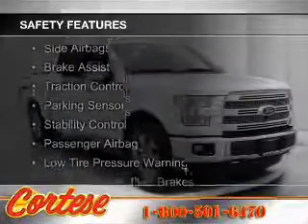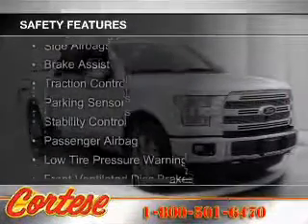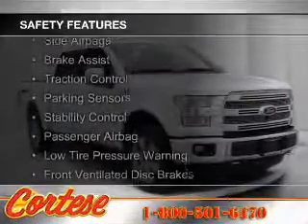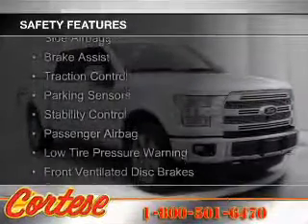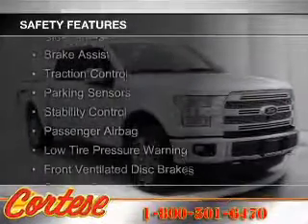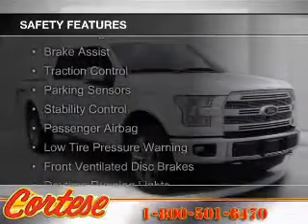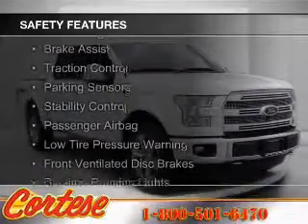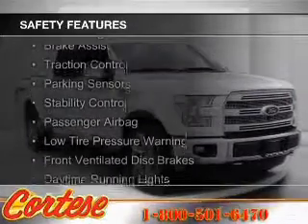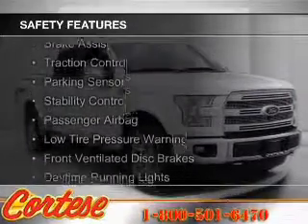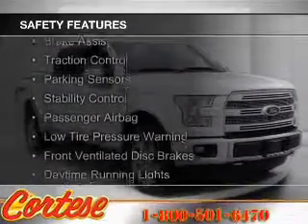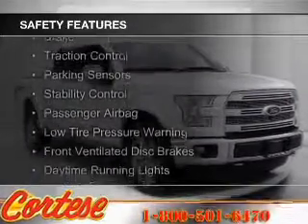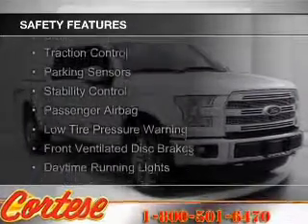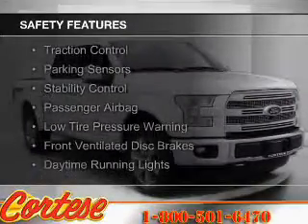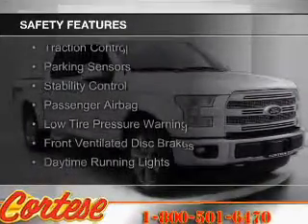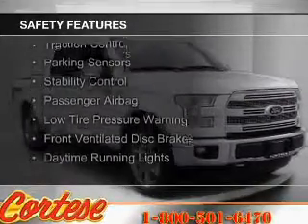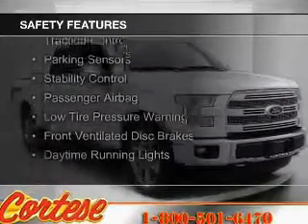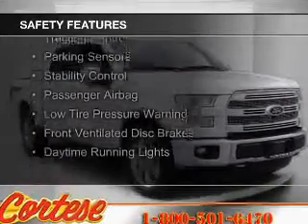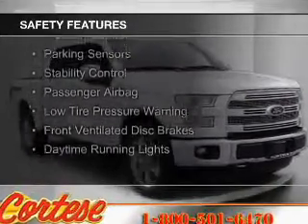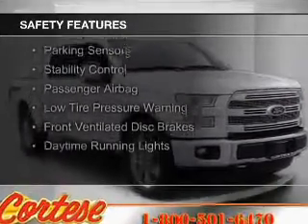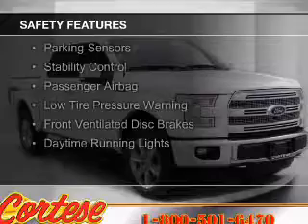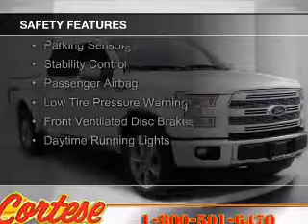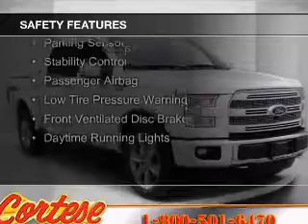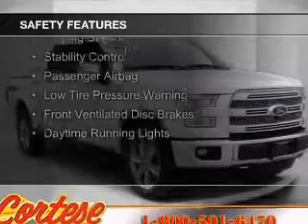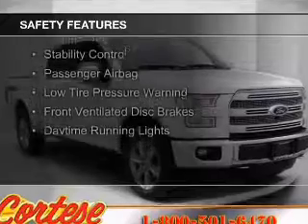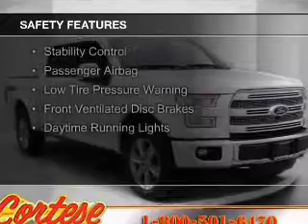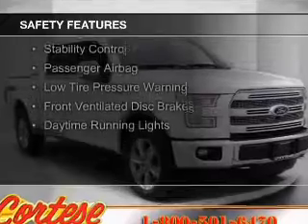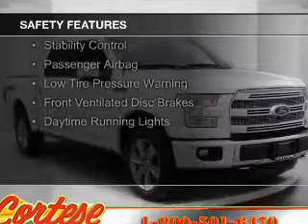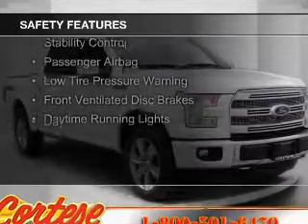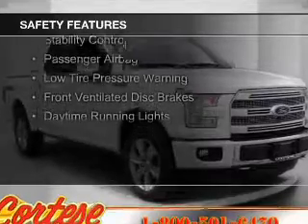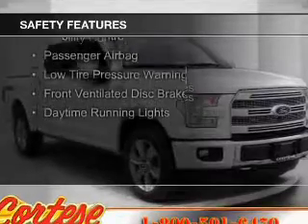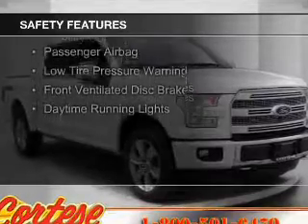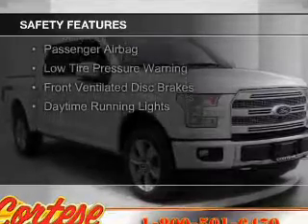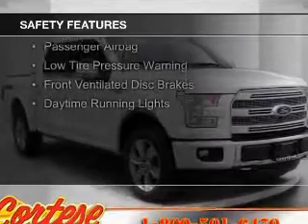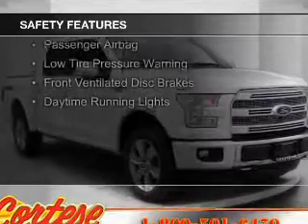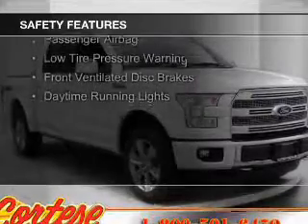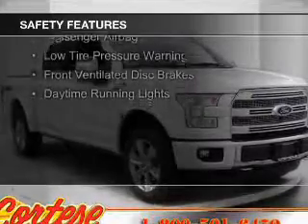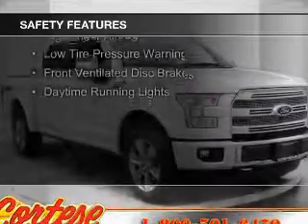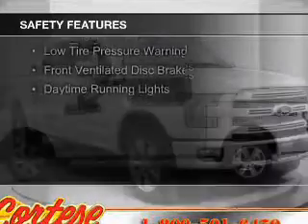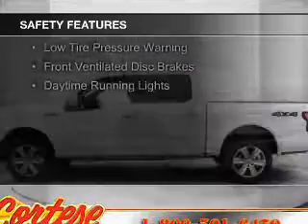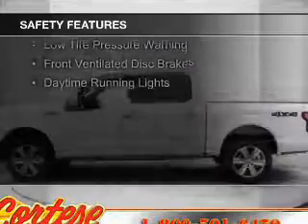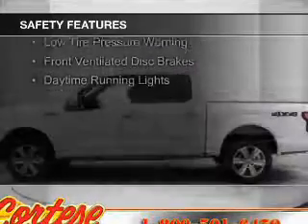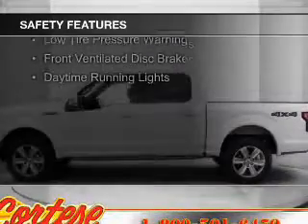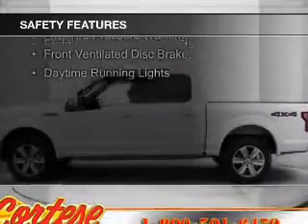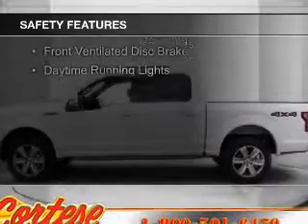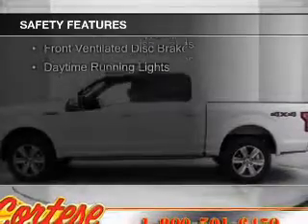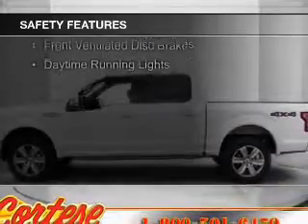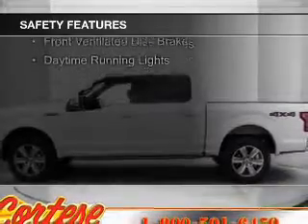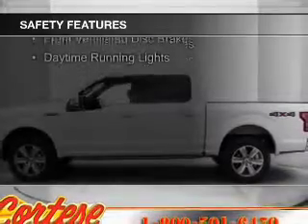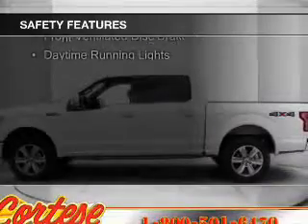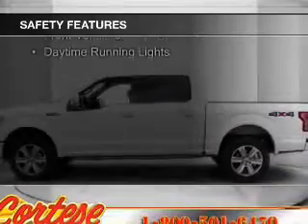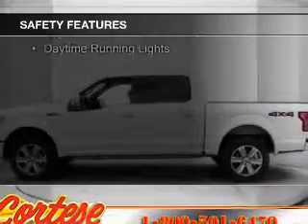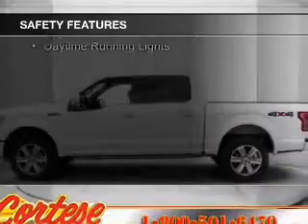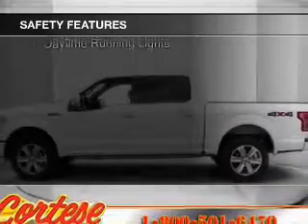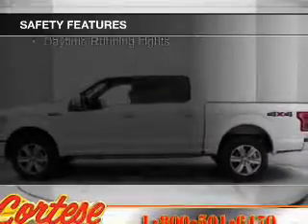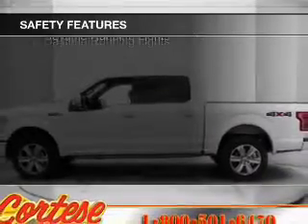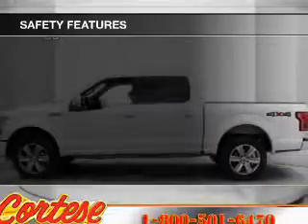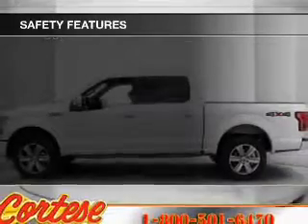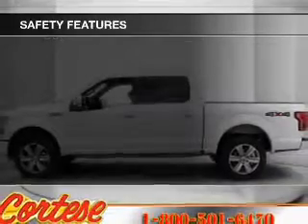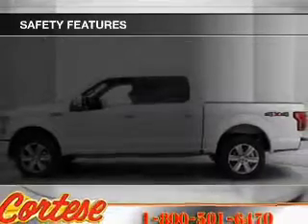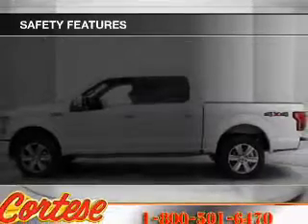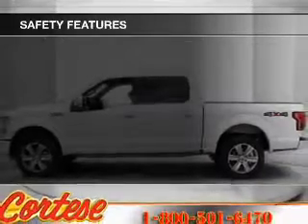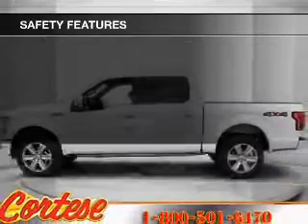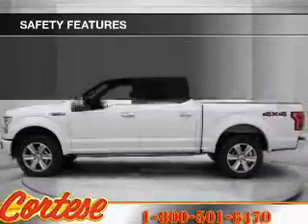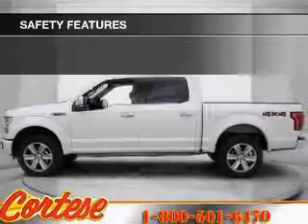Curtain head airbags, side airbags, brake assist, traction control, parking sensors, and stability control.